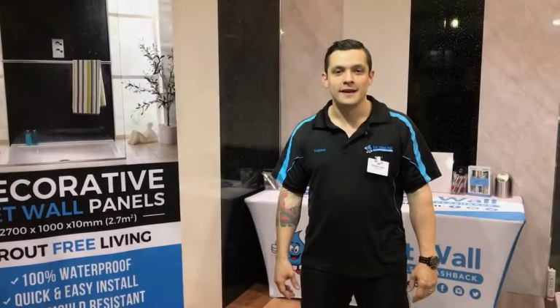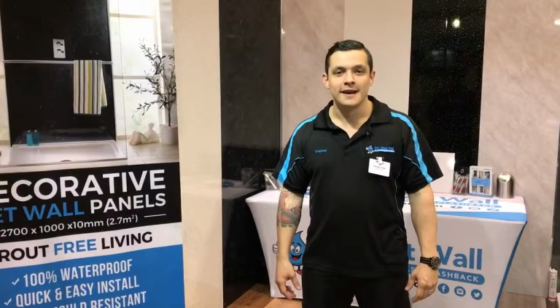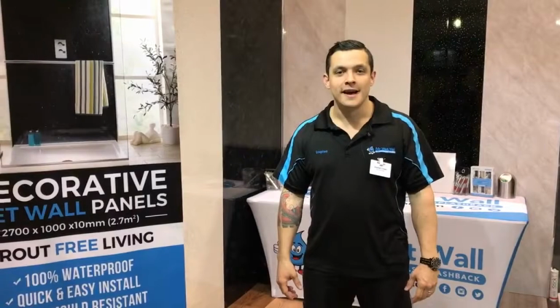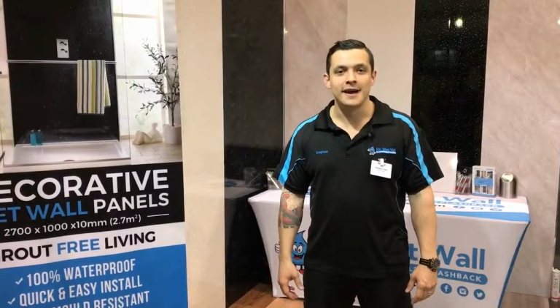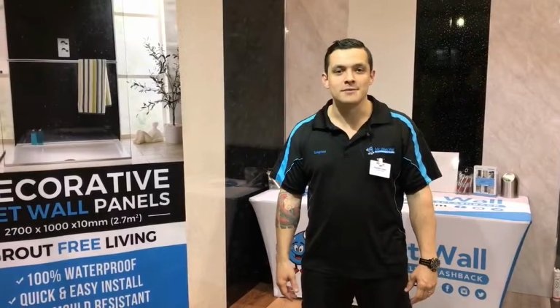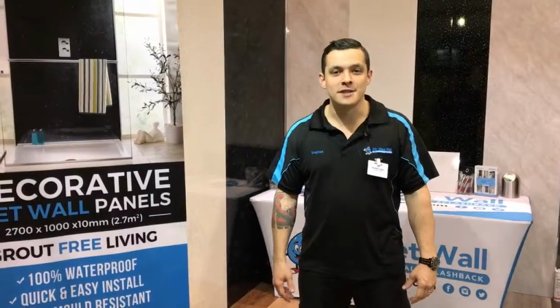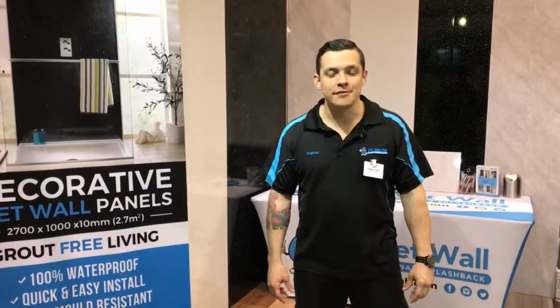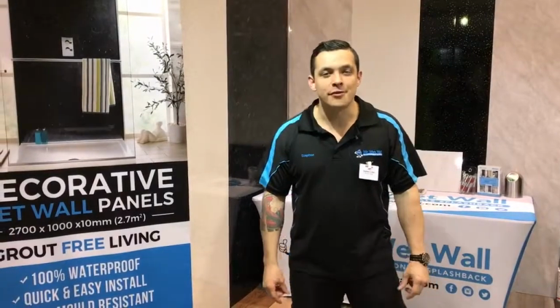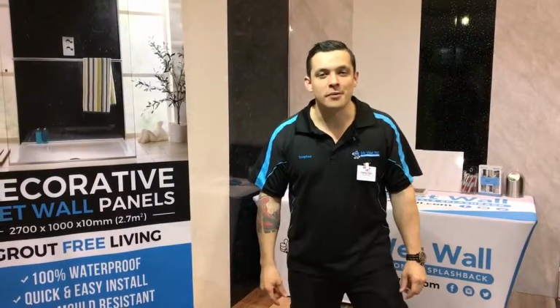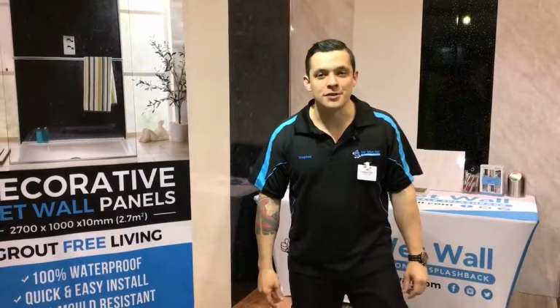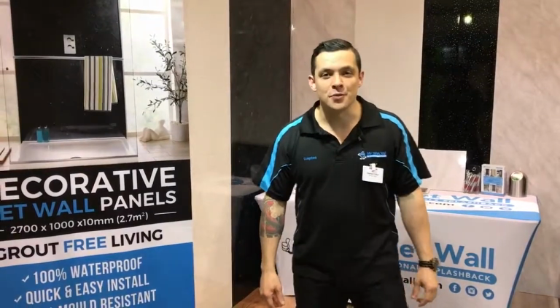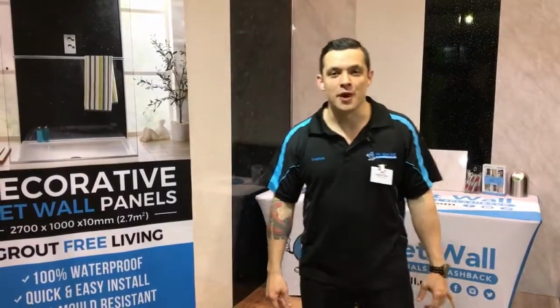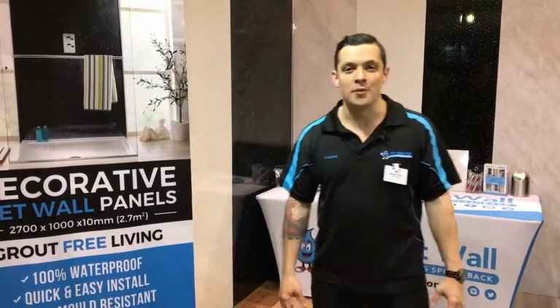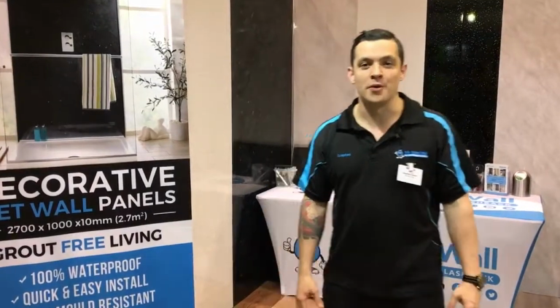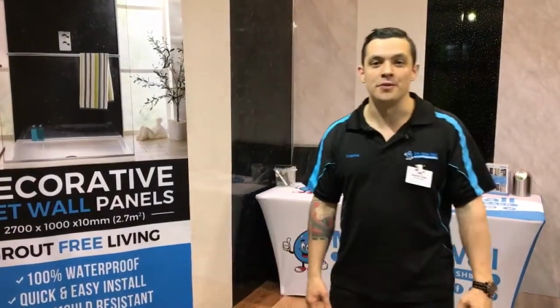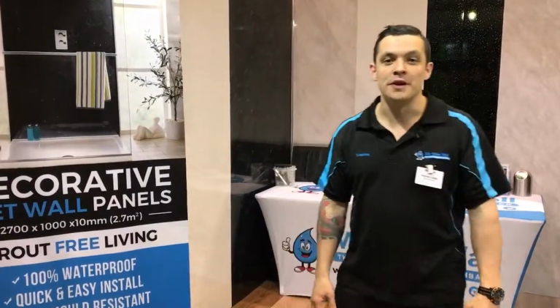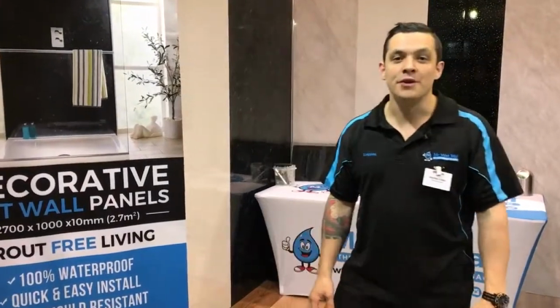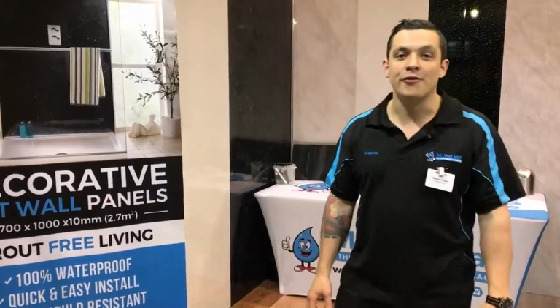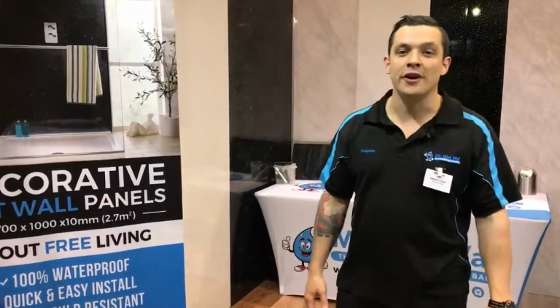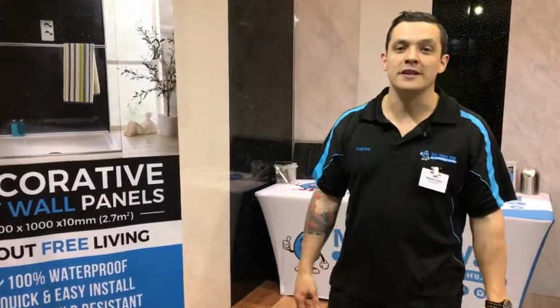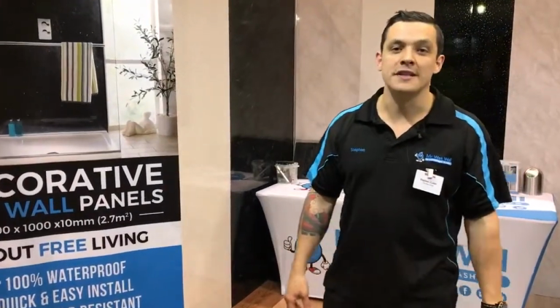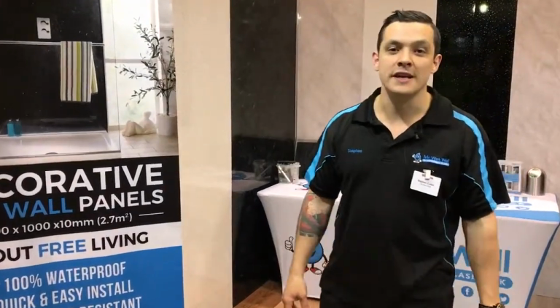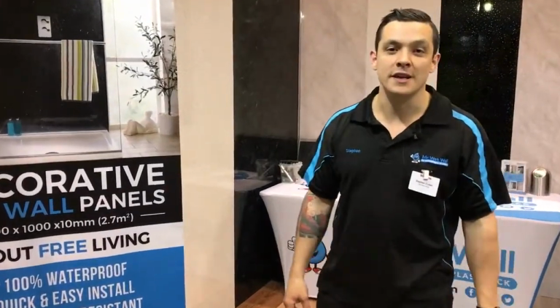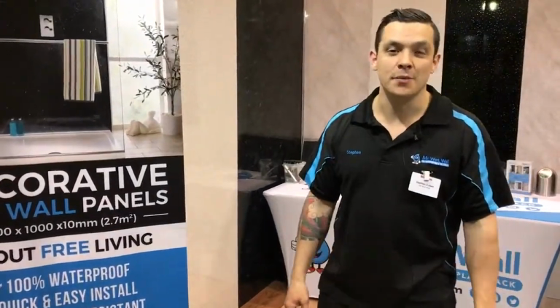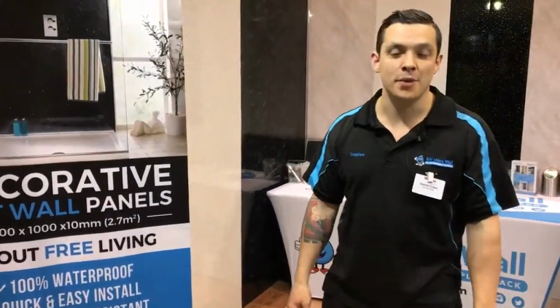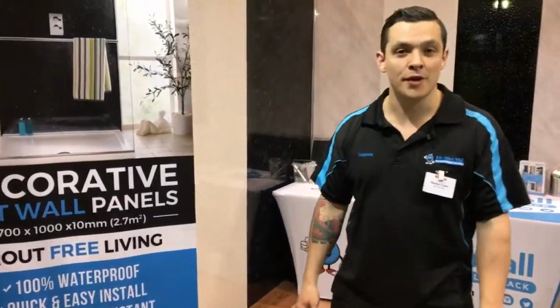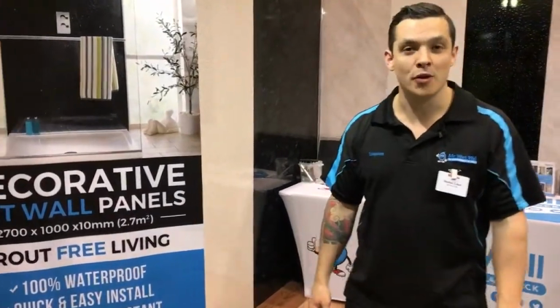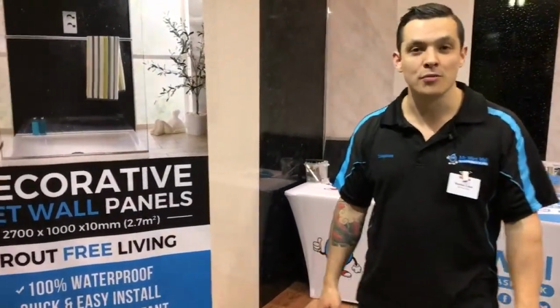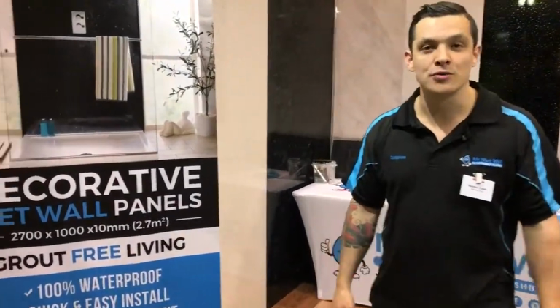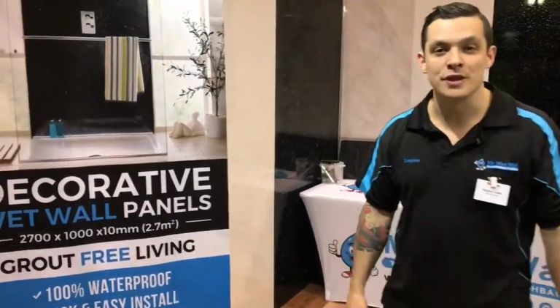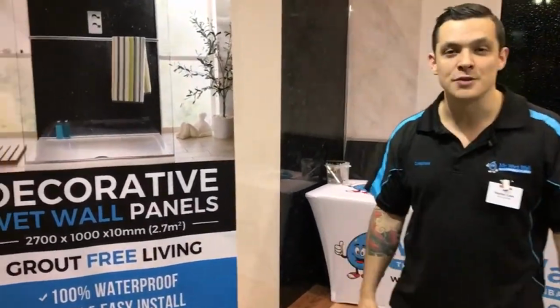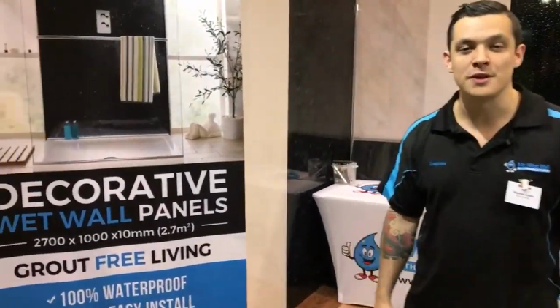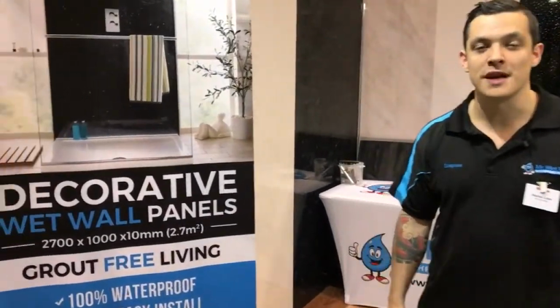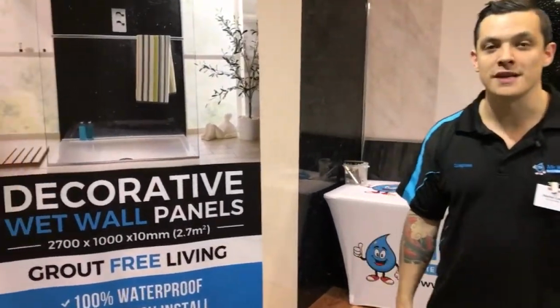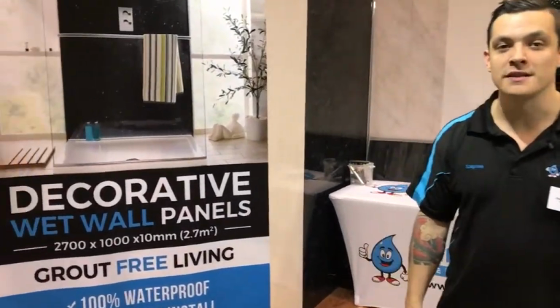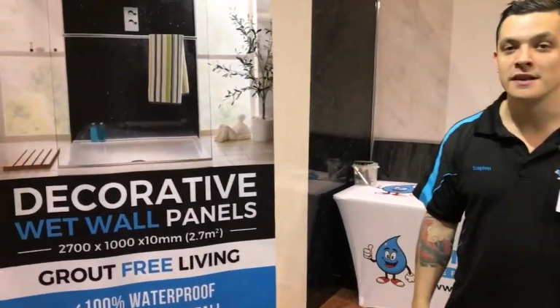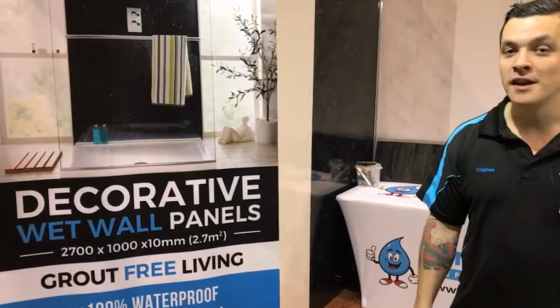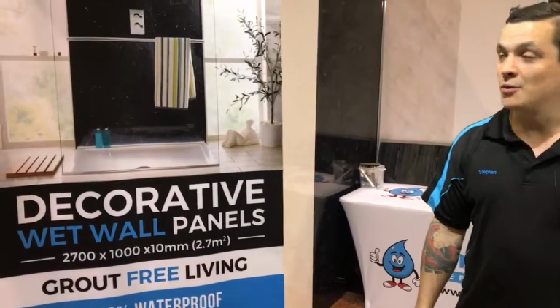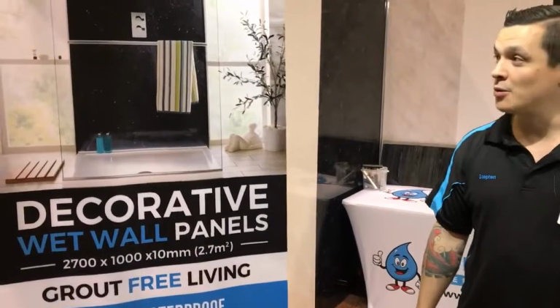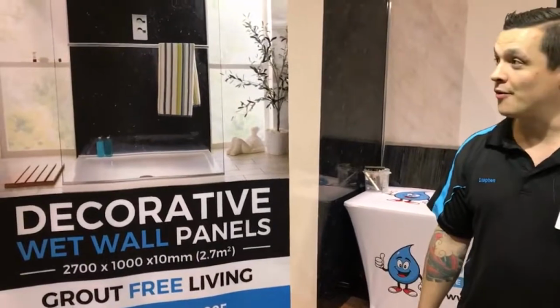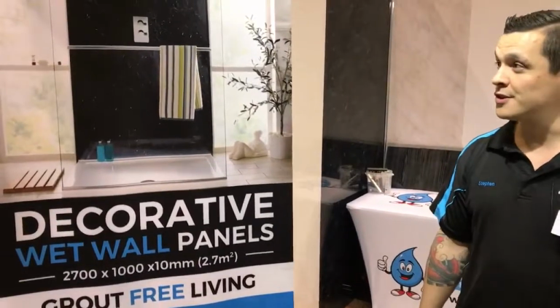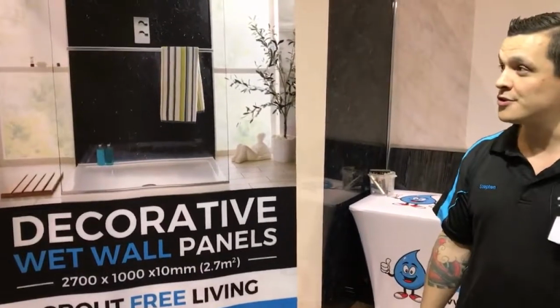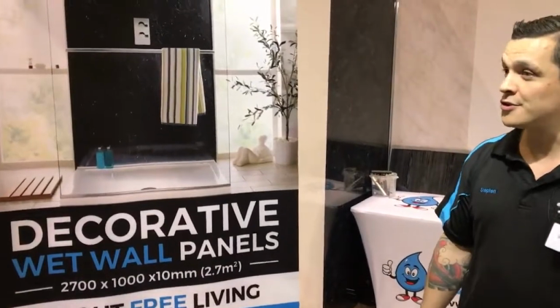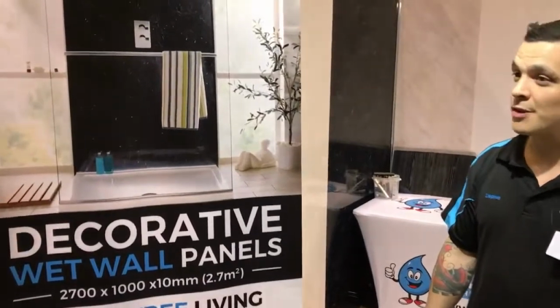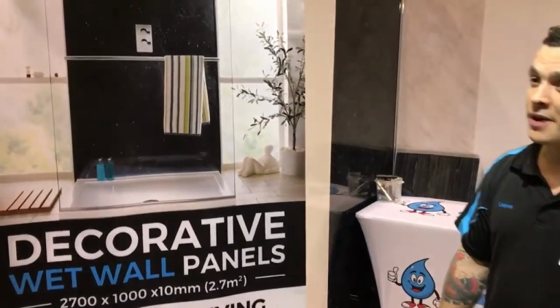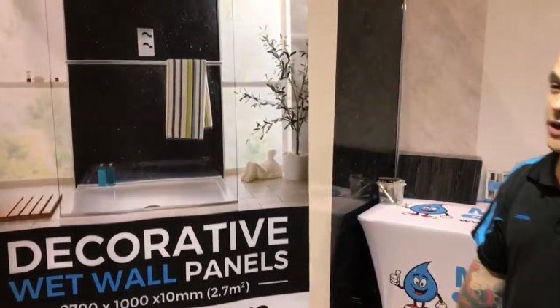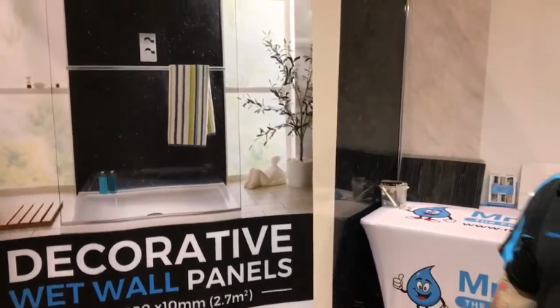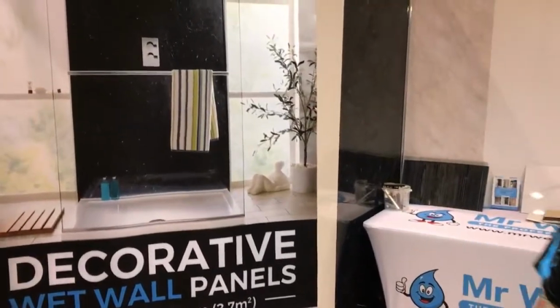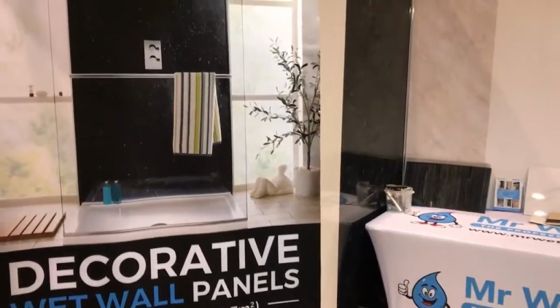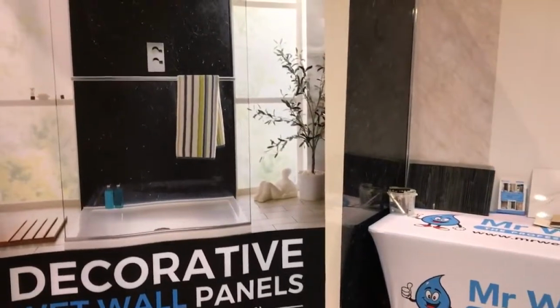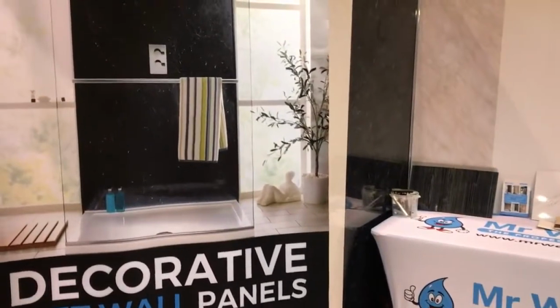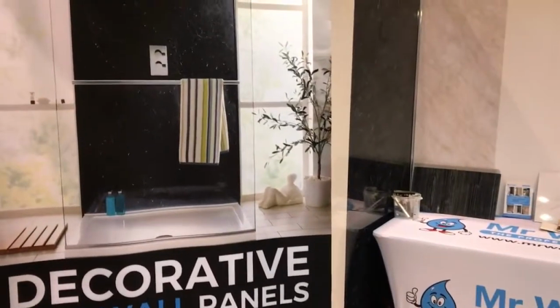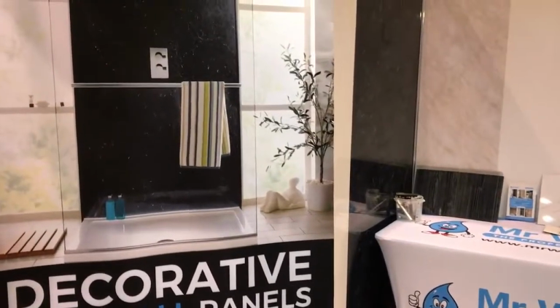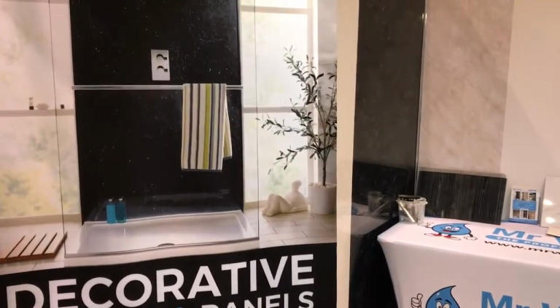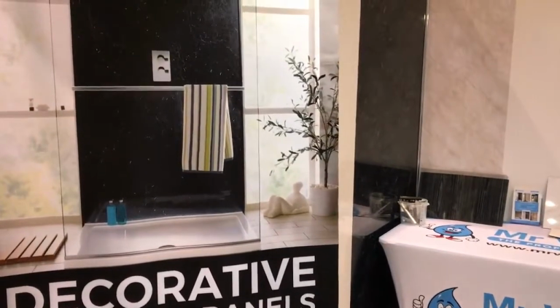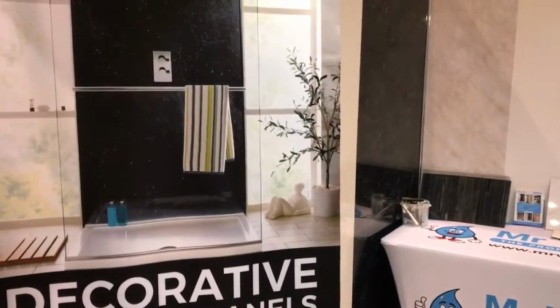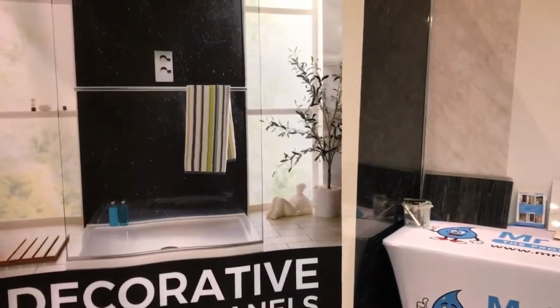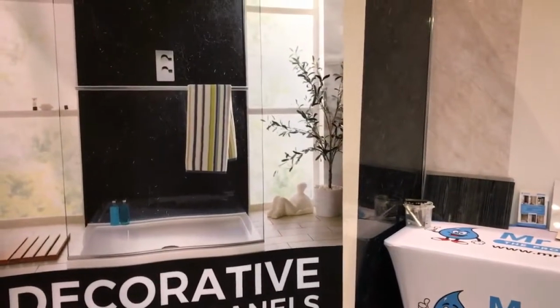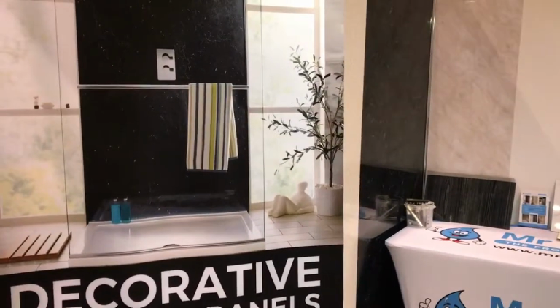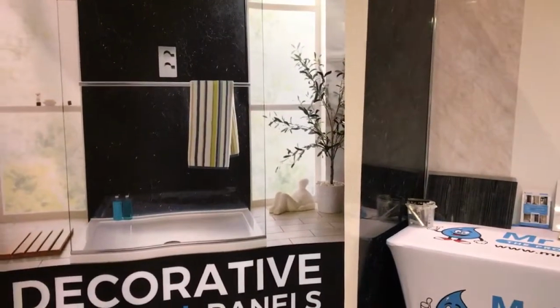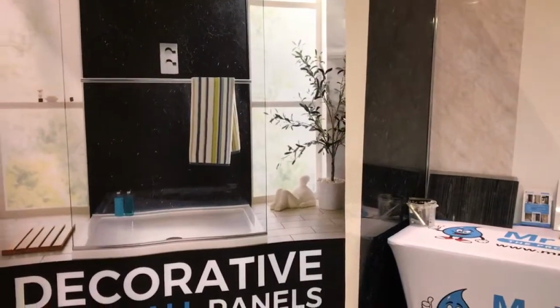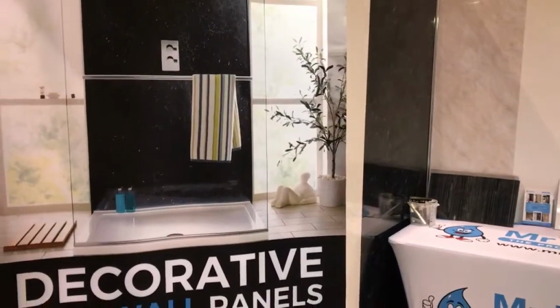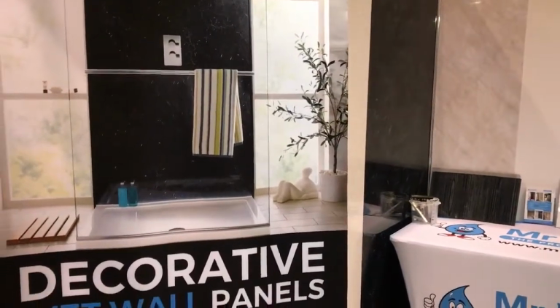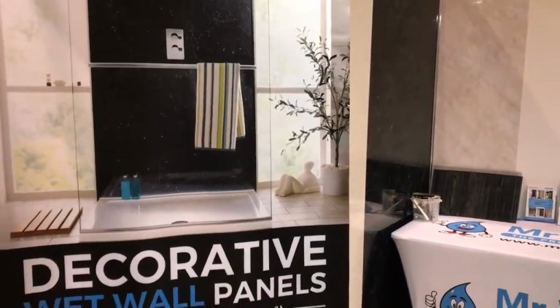Hi, I'm Stephen from Mr. Wetwall. You'll find us here at the Perth Home Show this weekend, where we've introduced a brand new product to the market: the Wetwall panel.